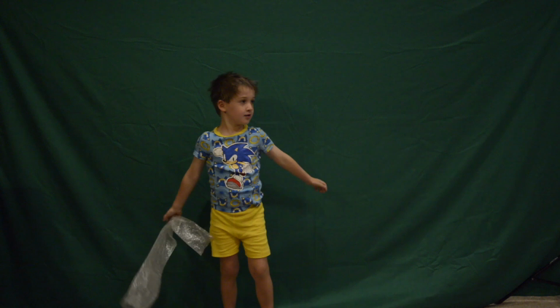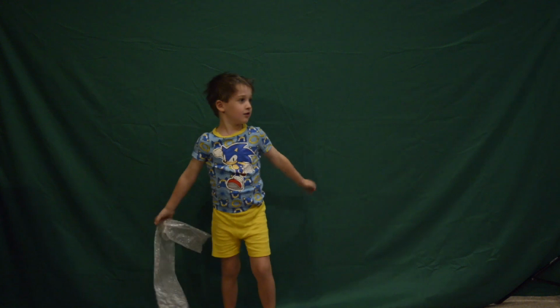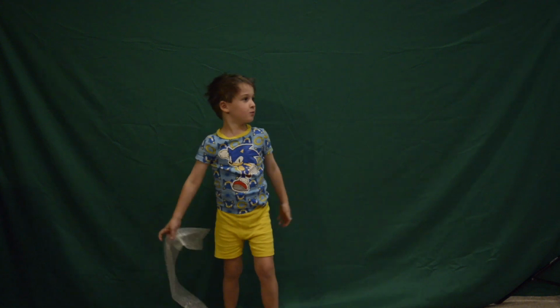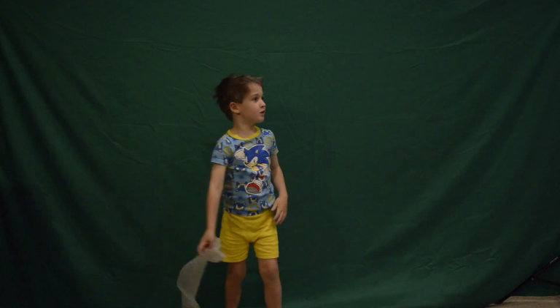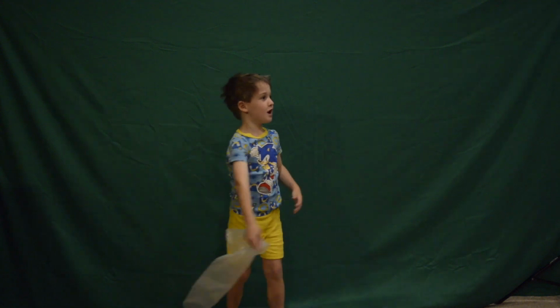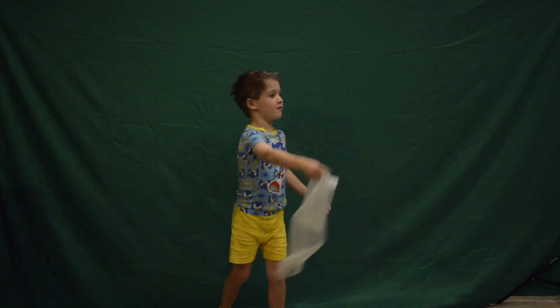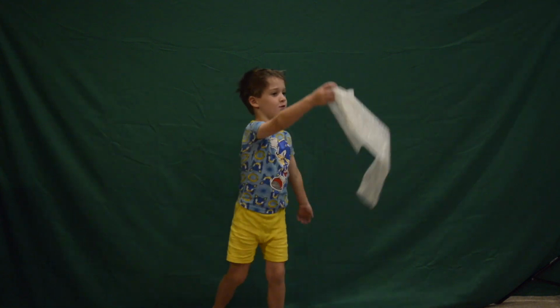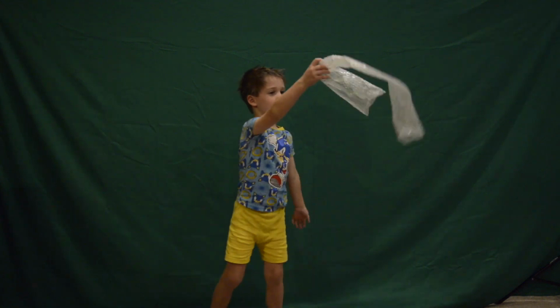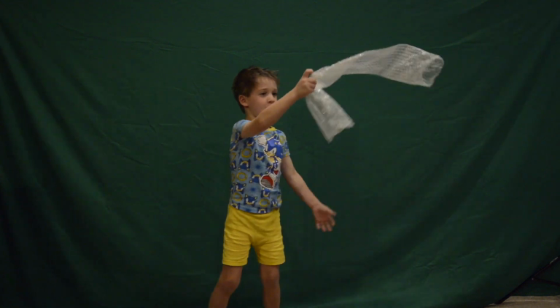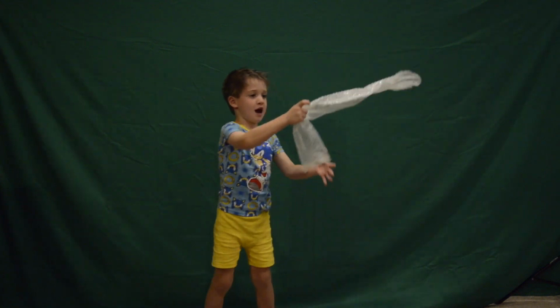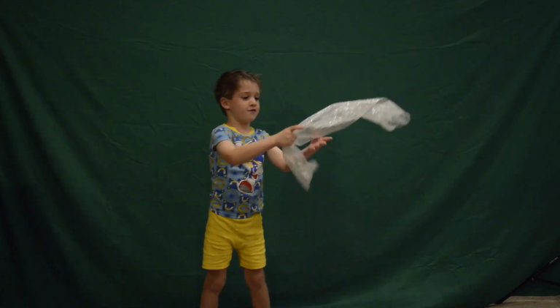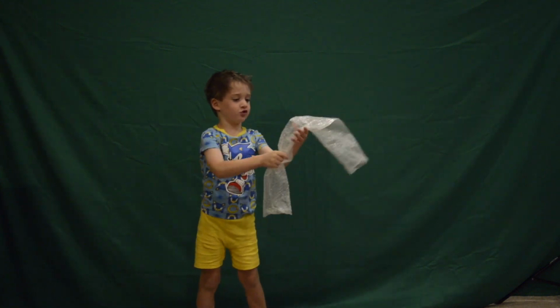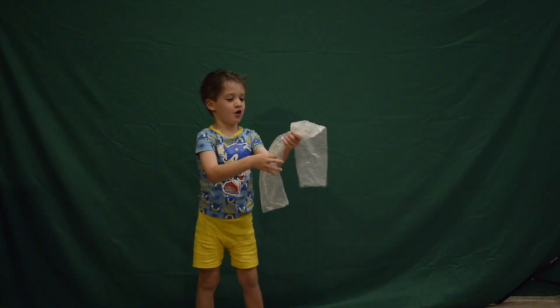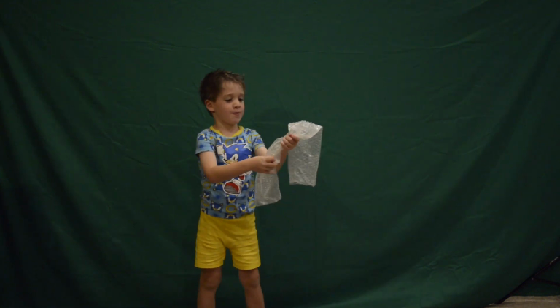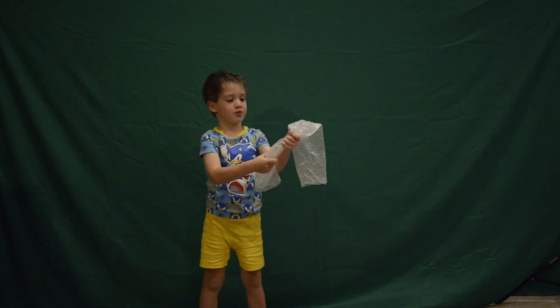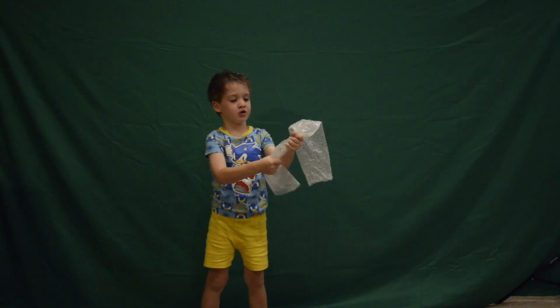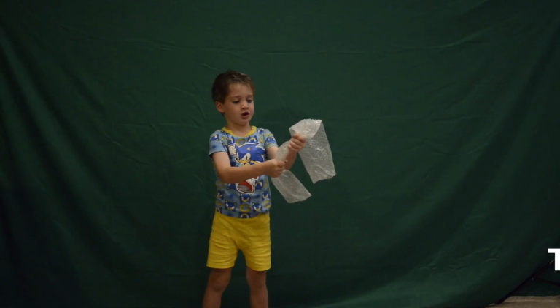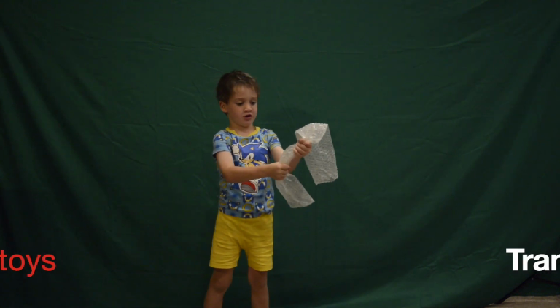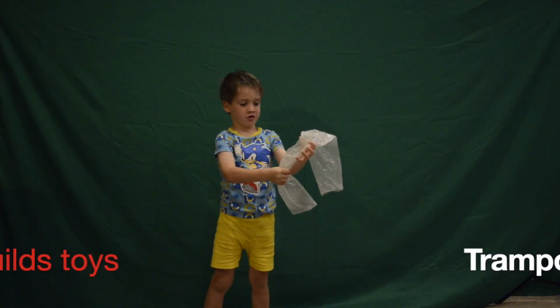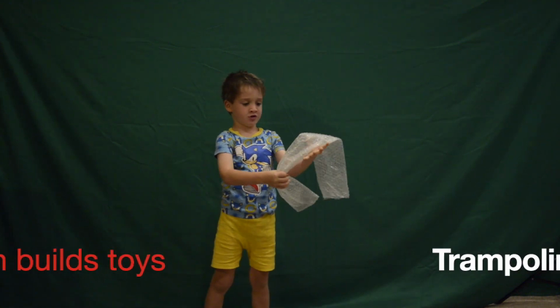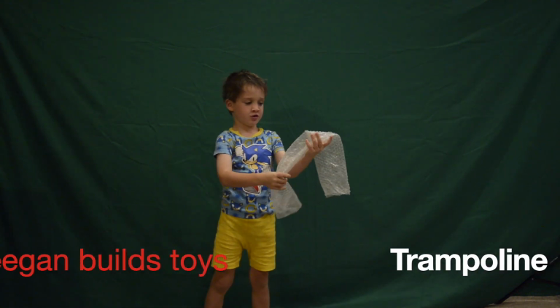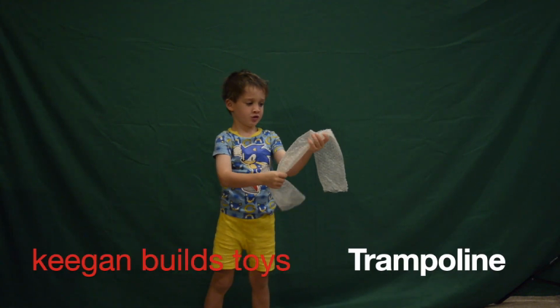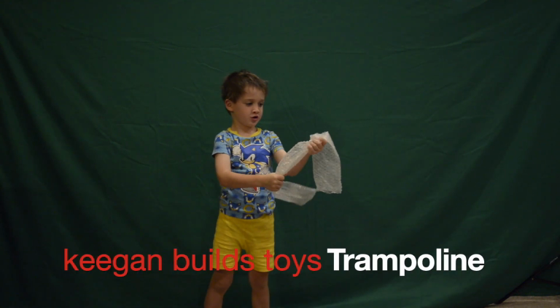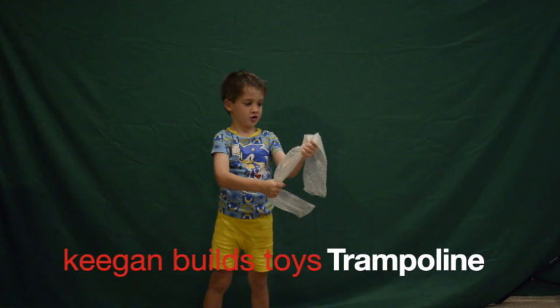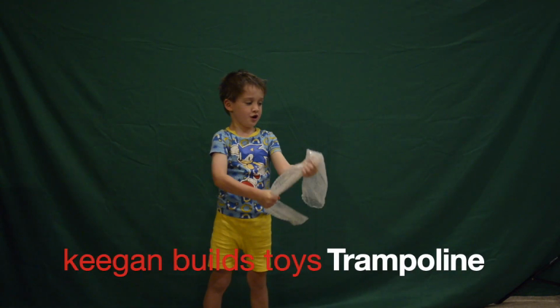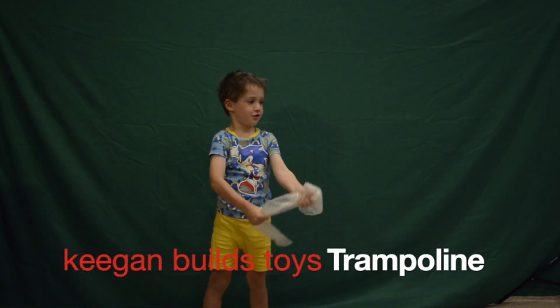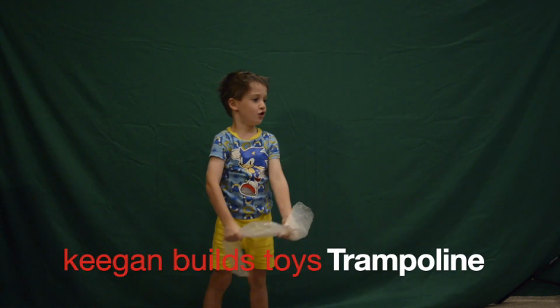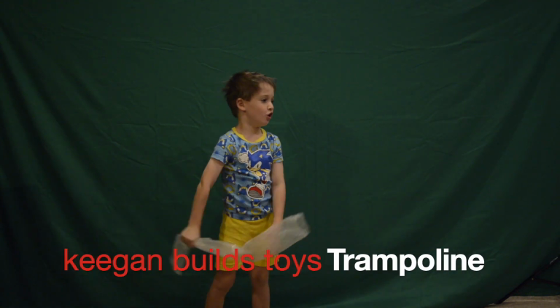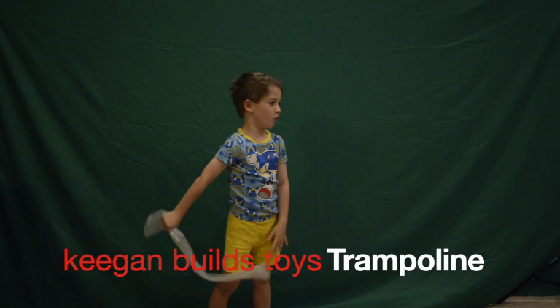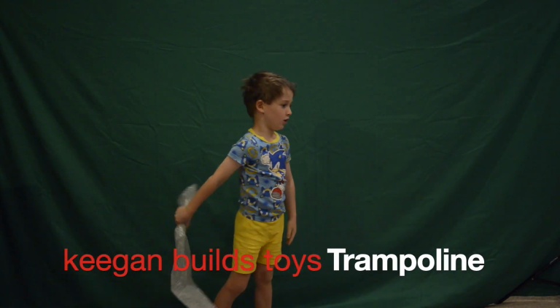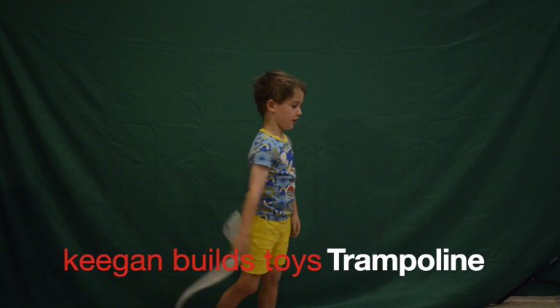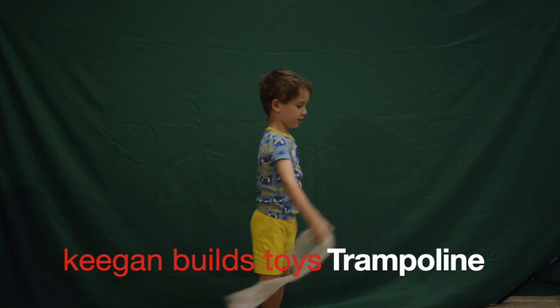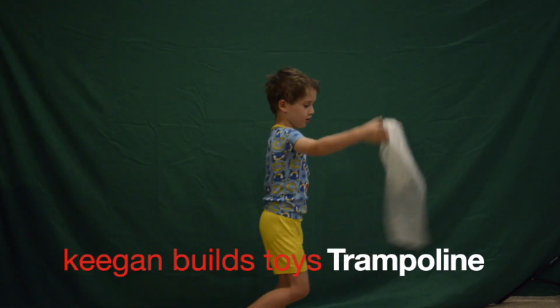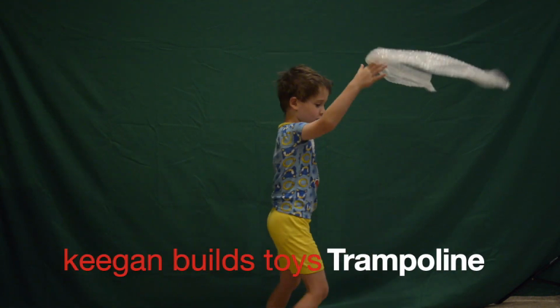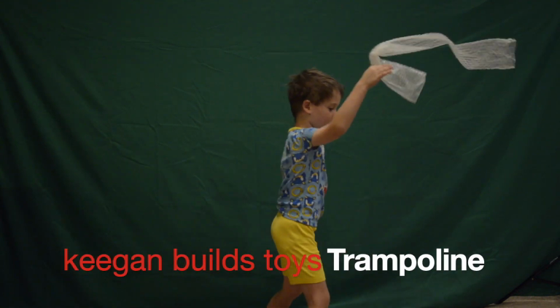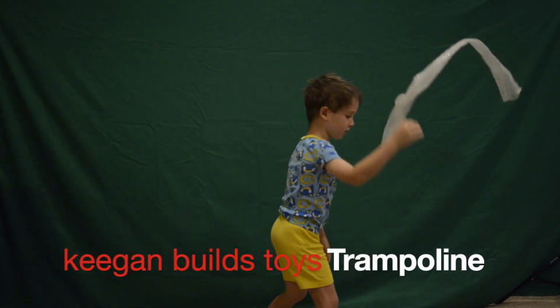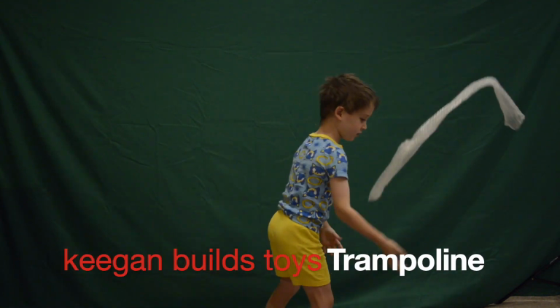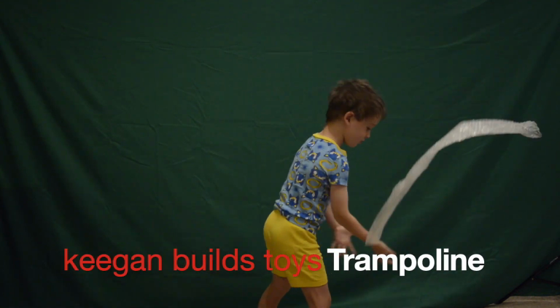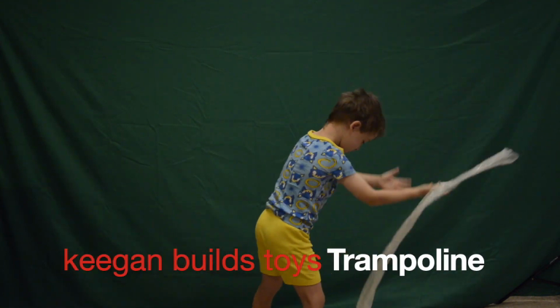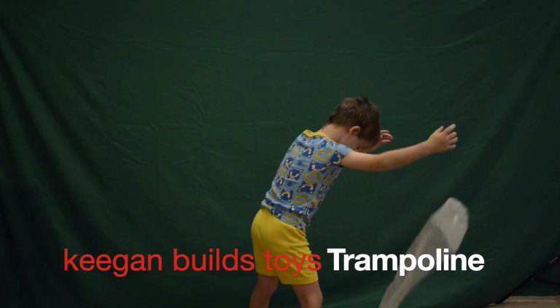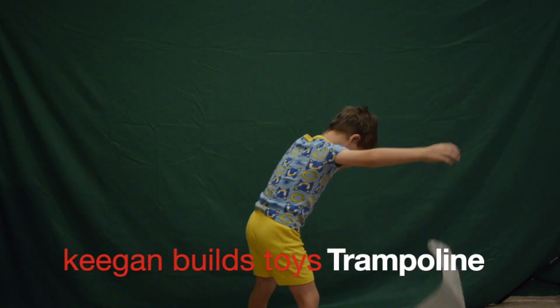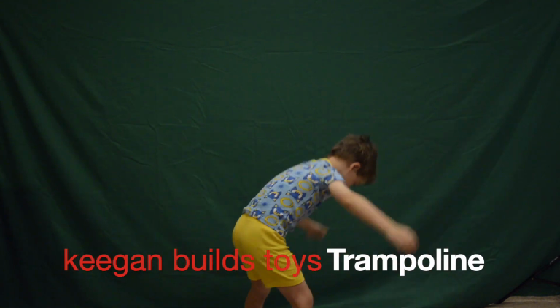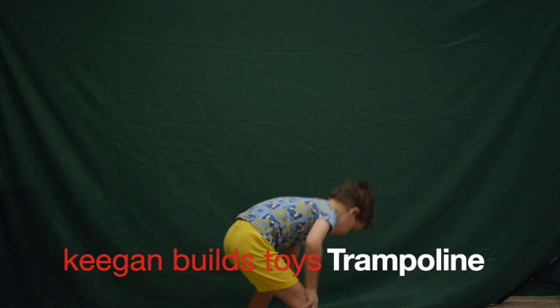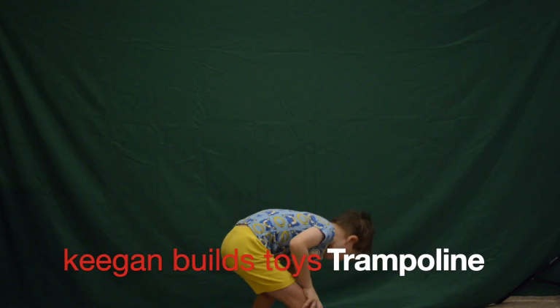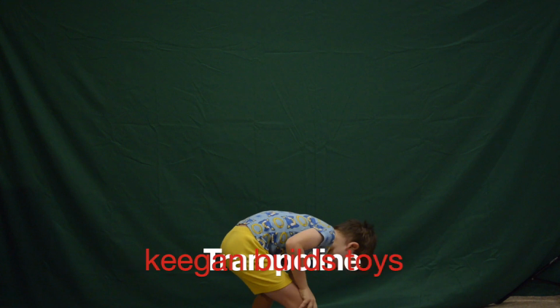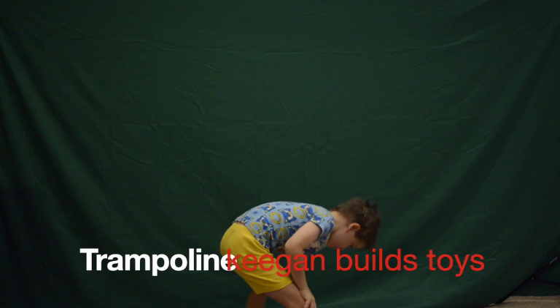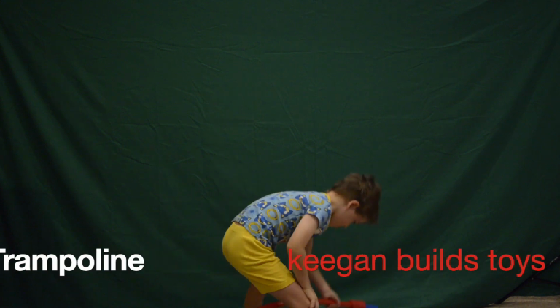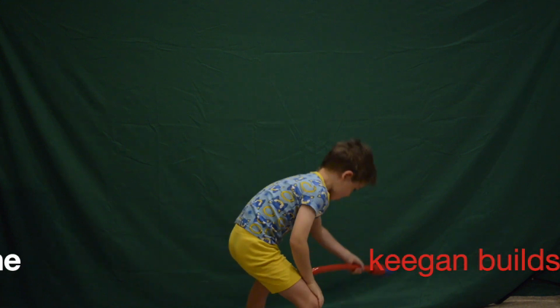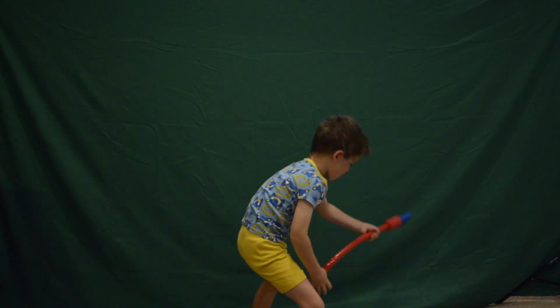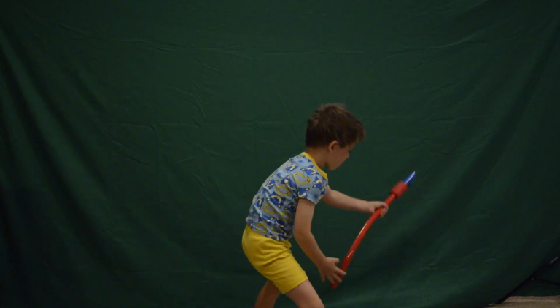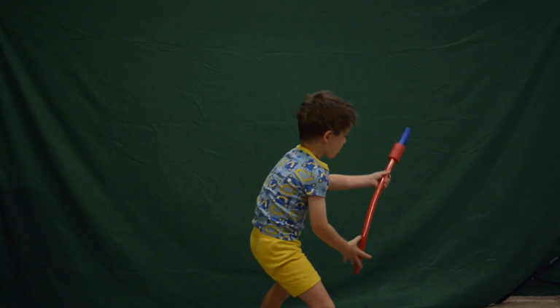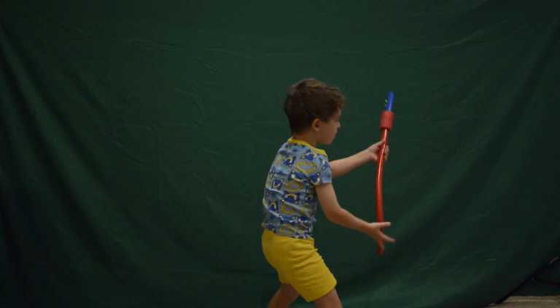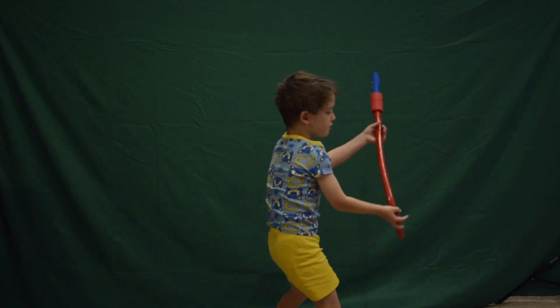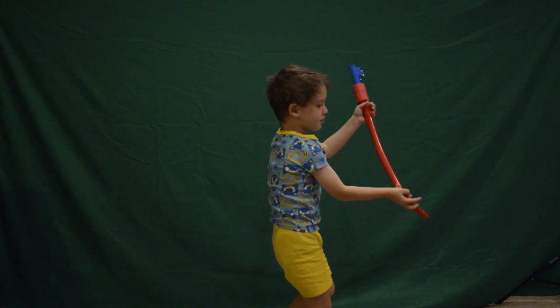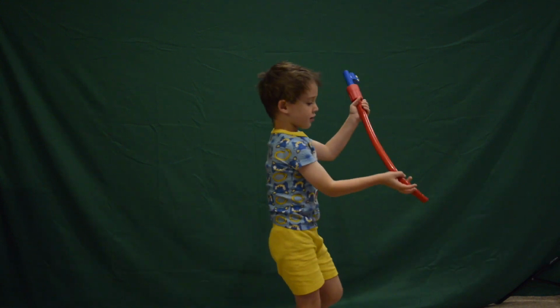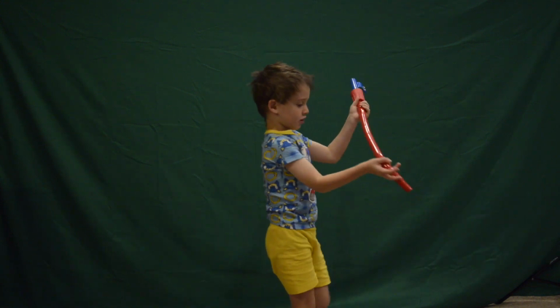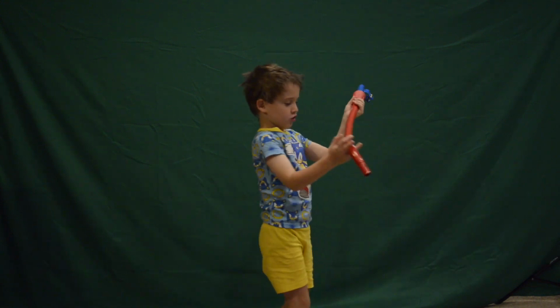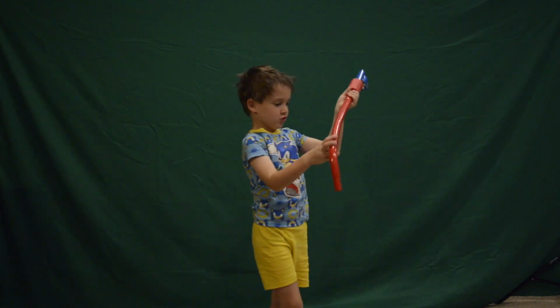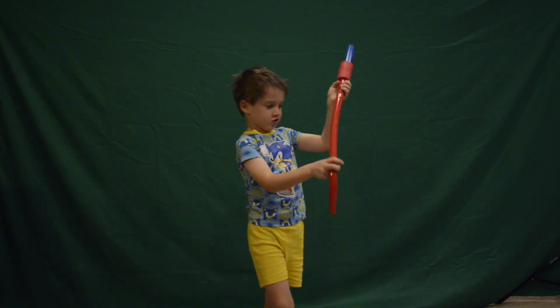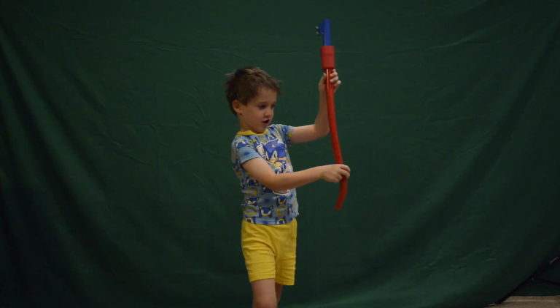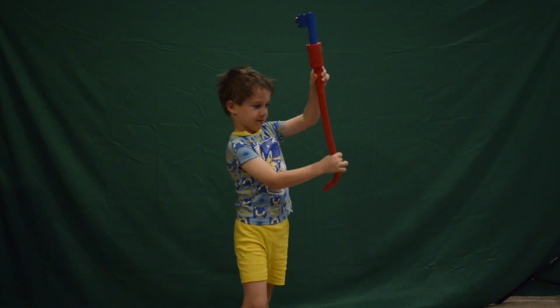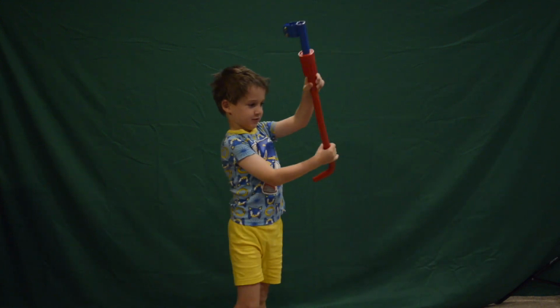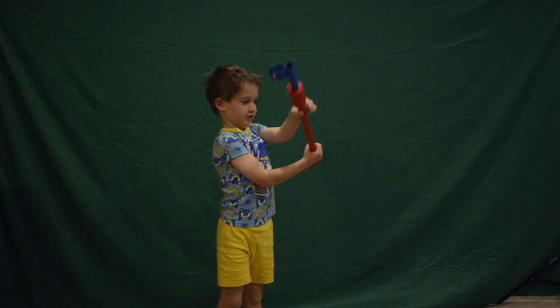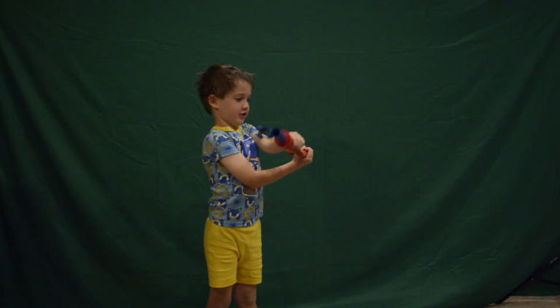We have a trampoline. It's new. This is our new trampoline.